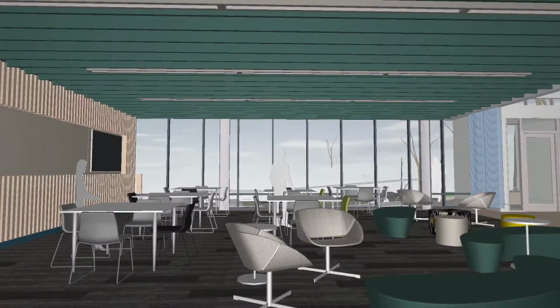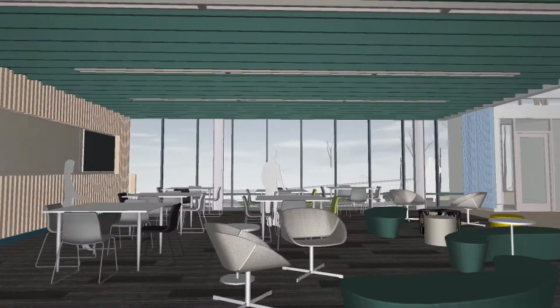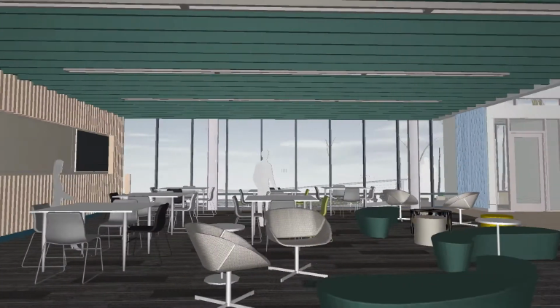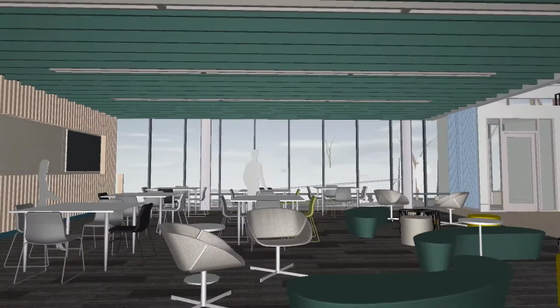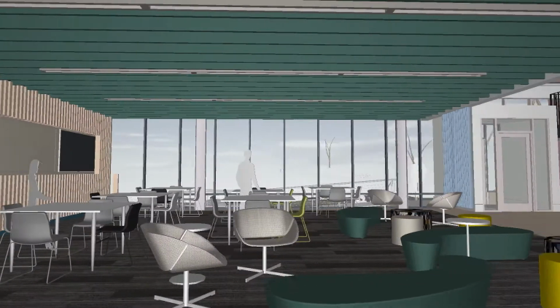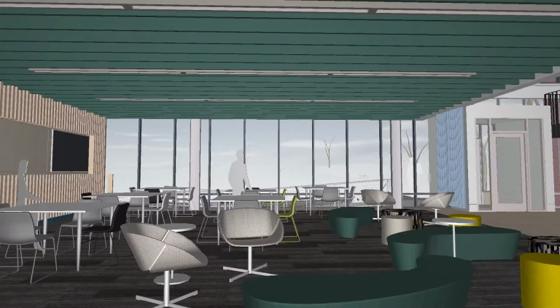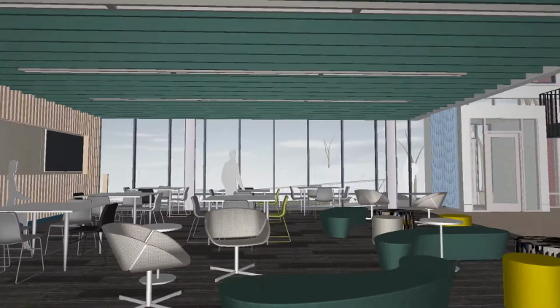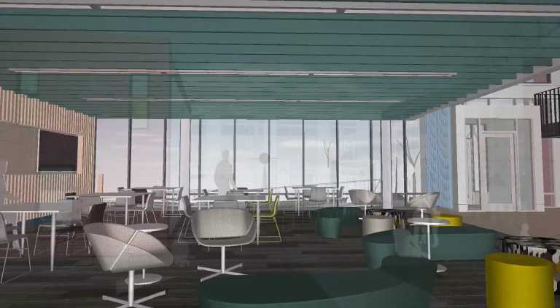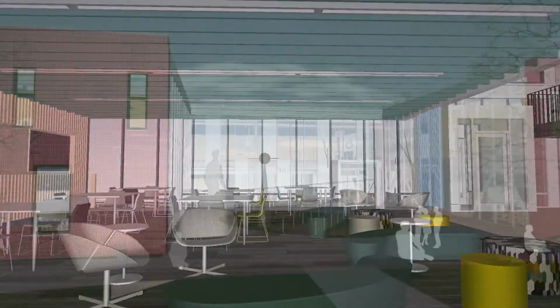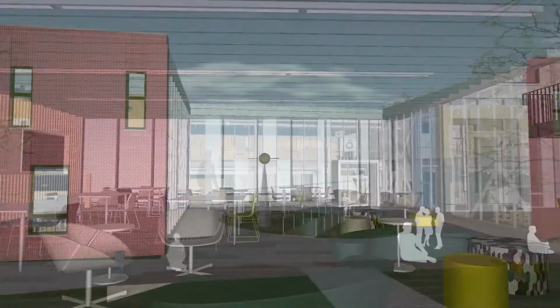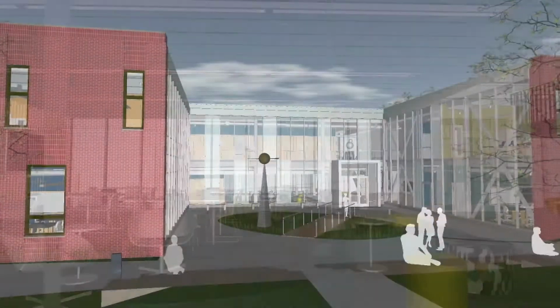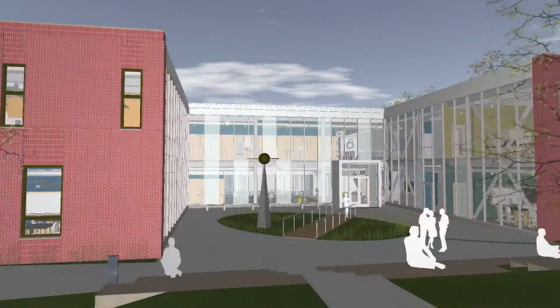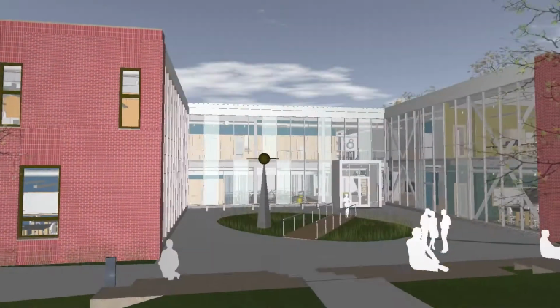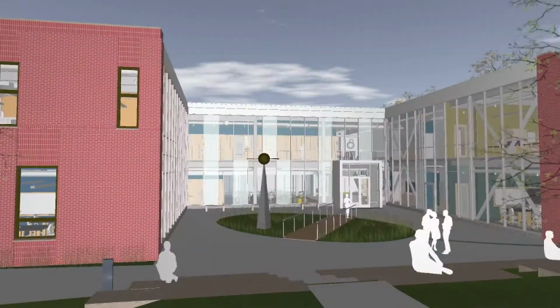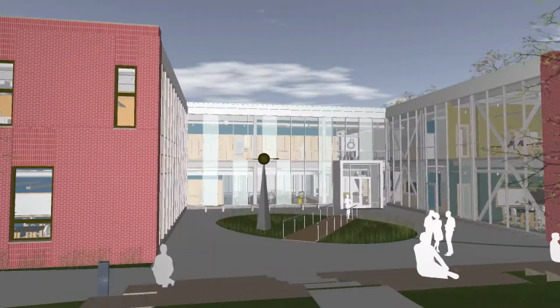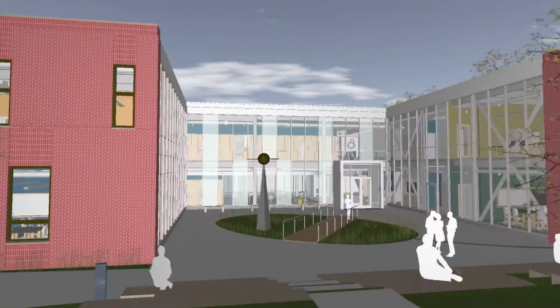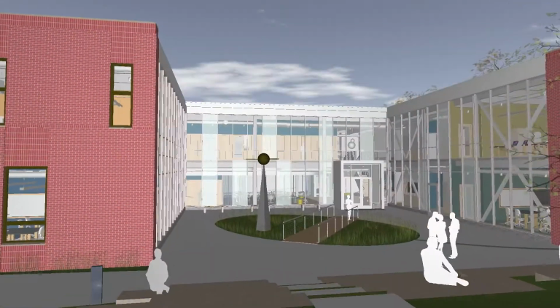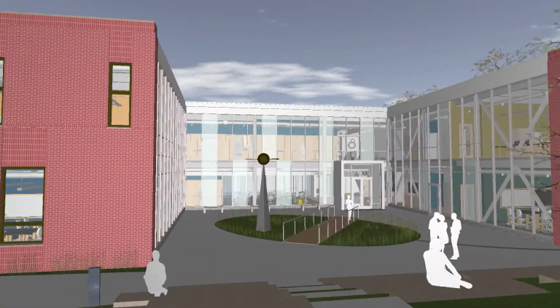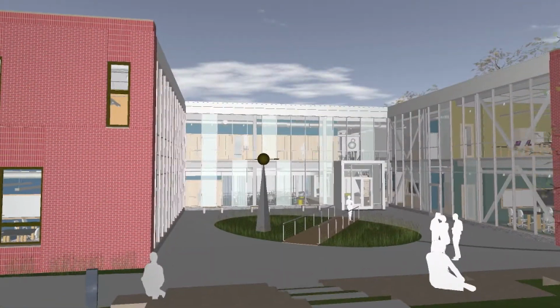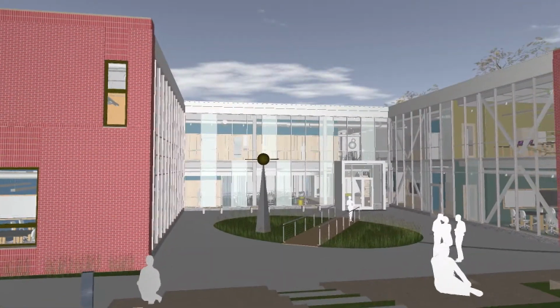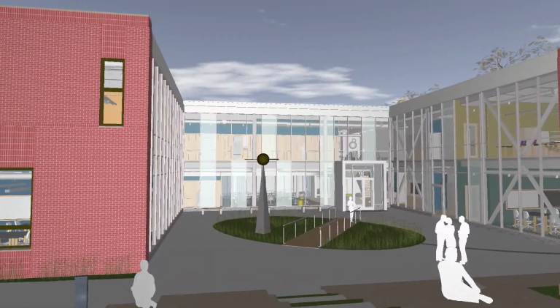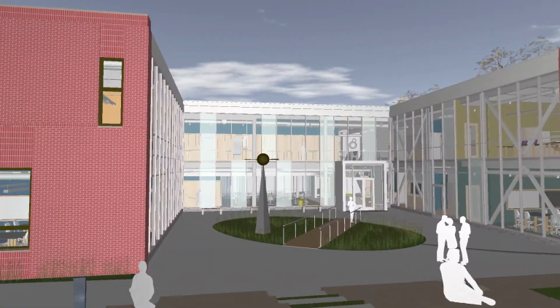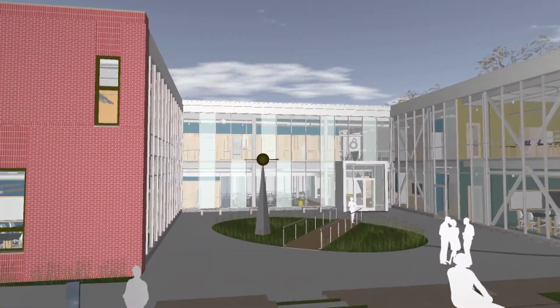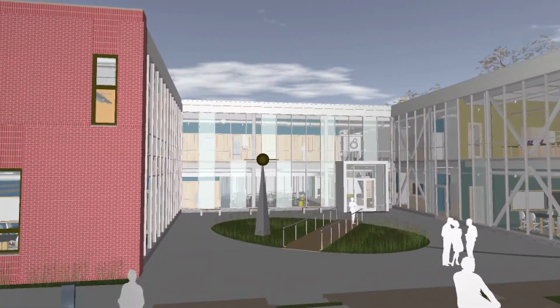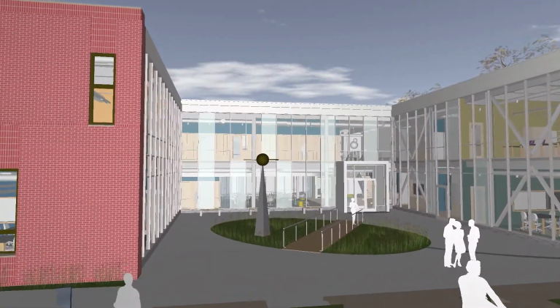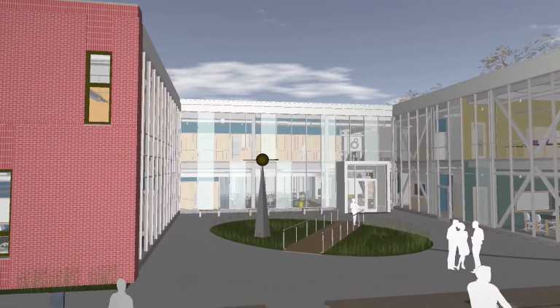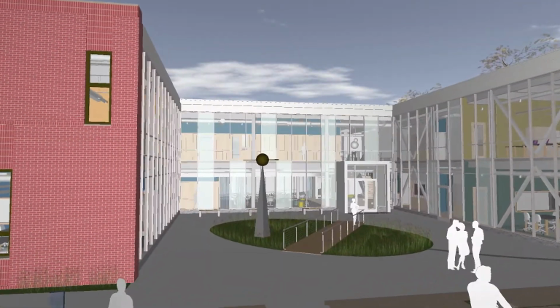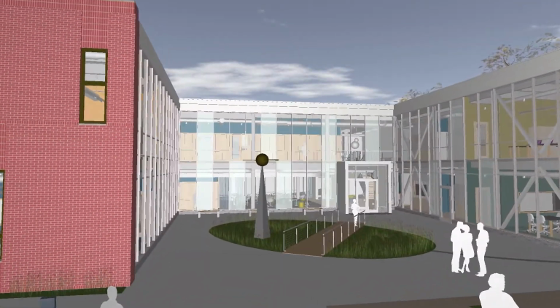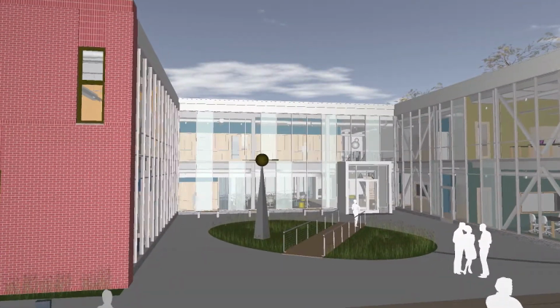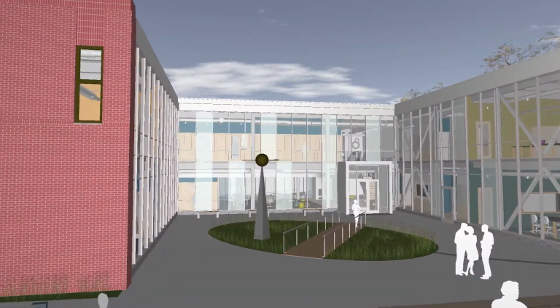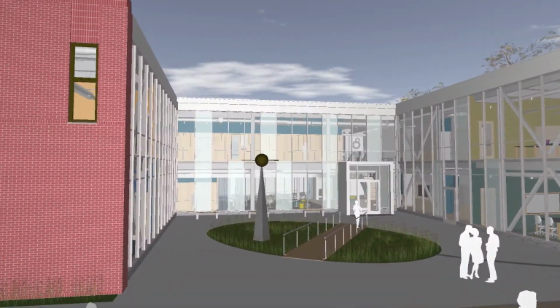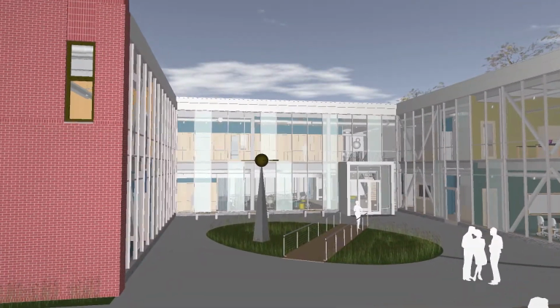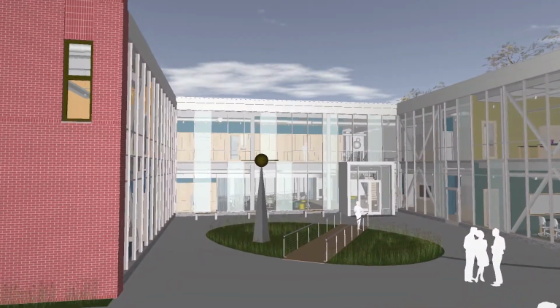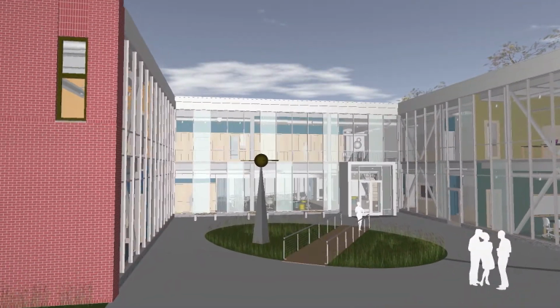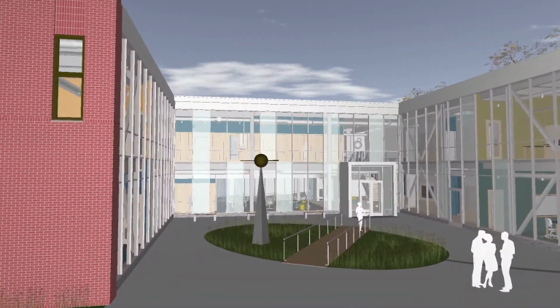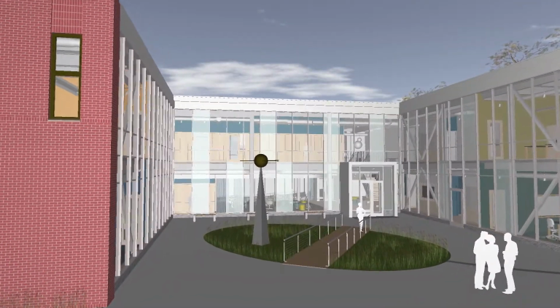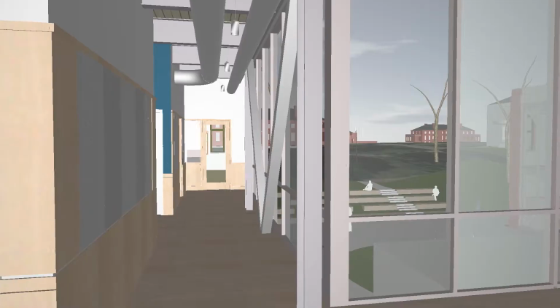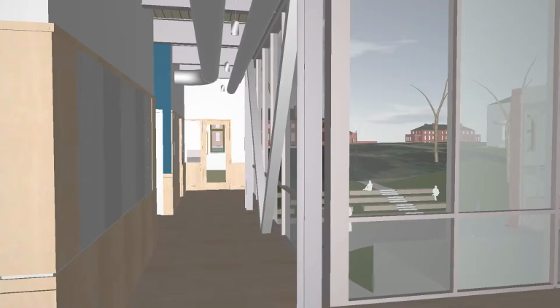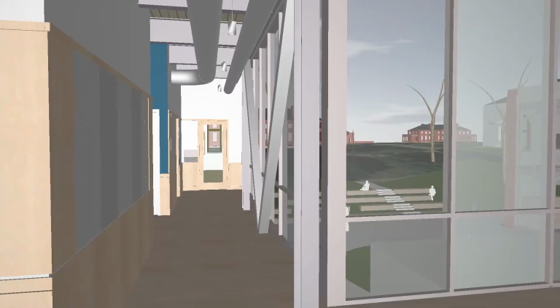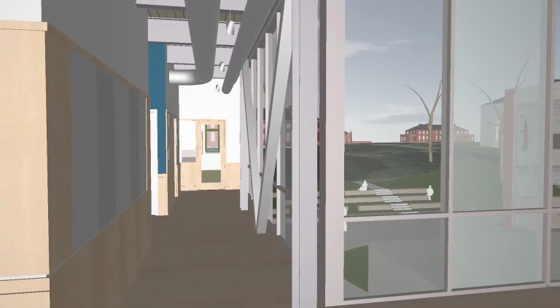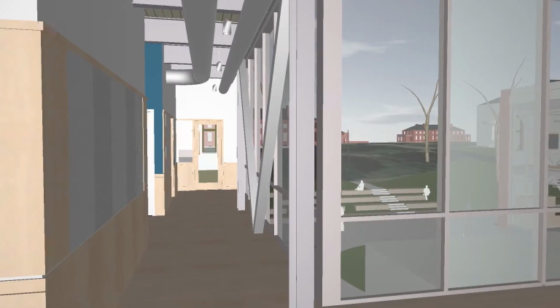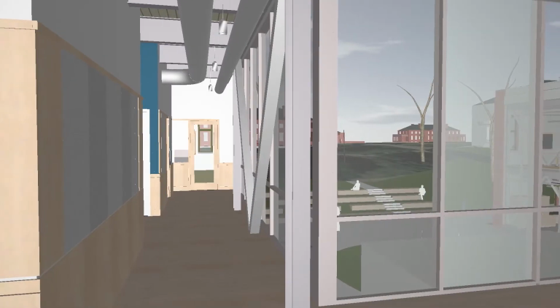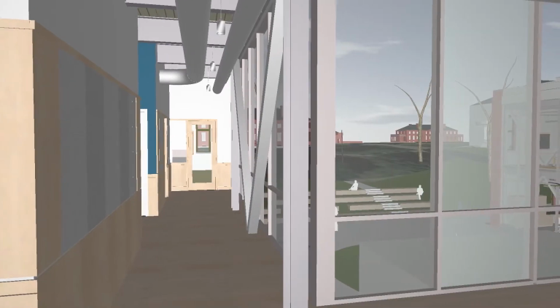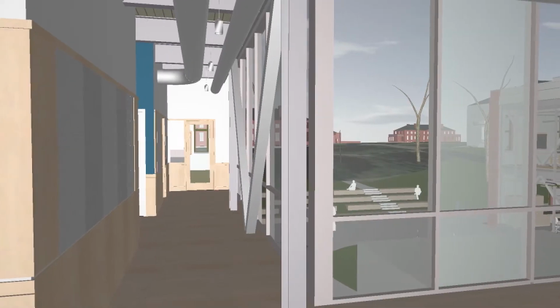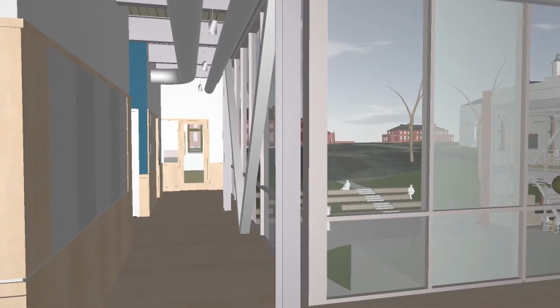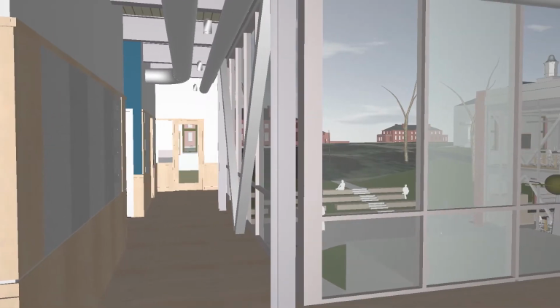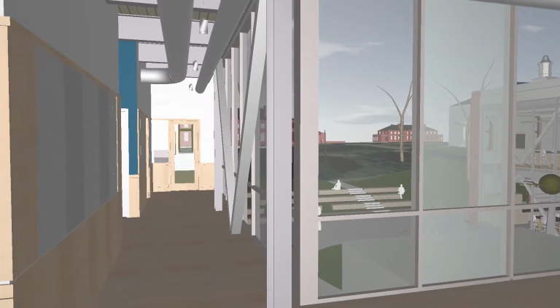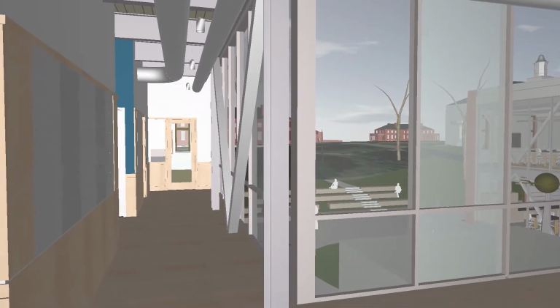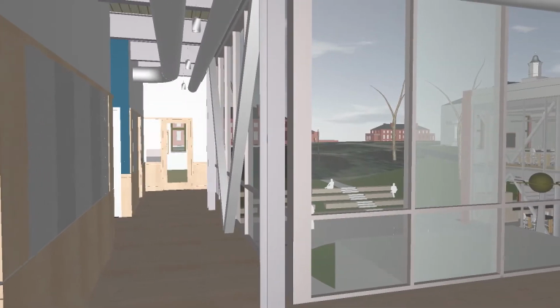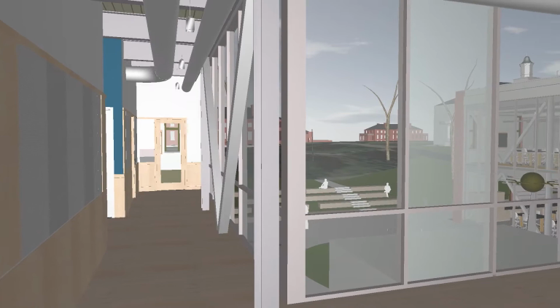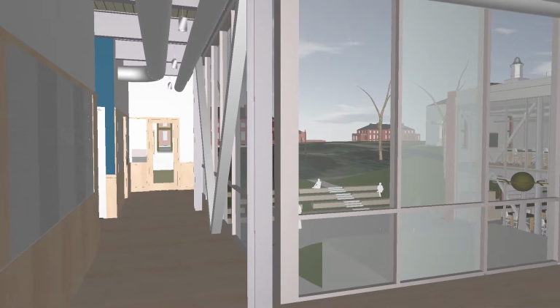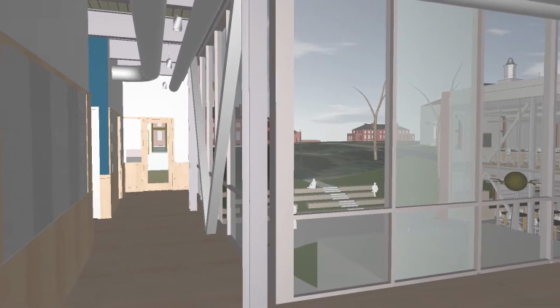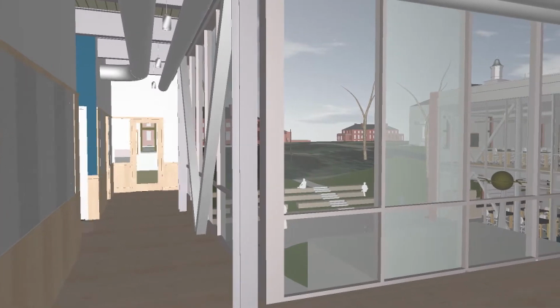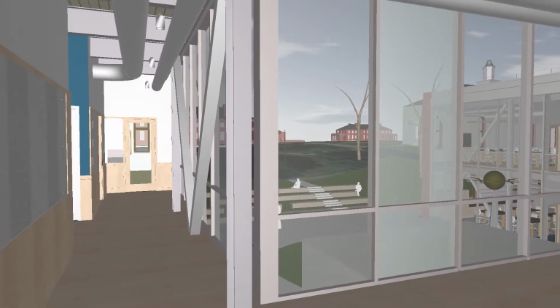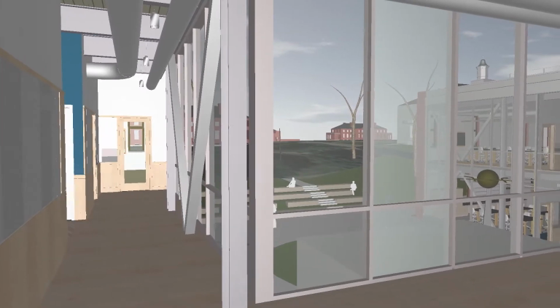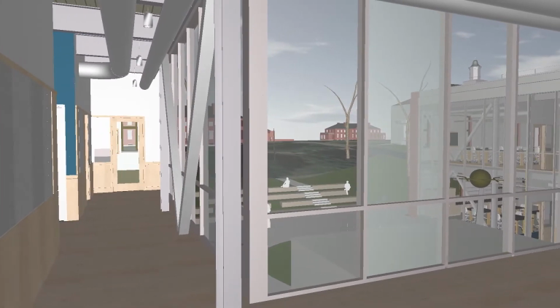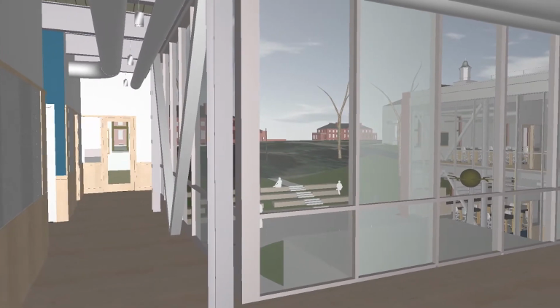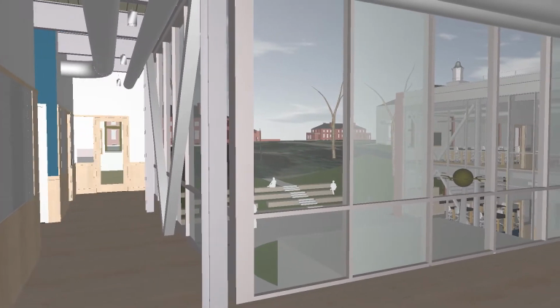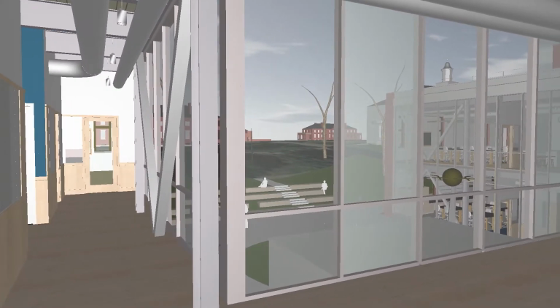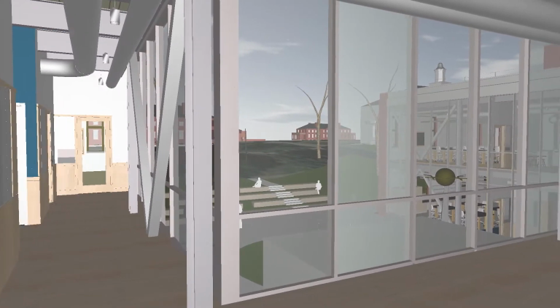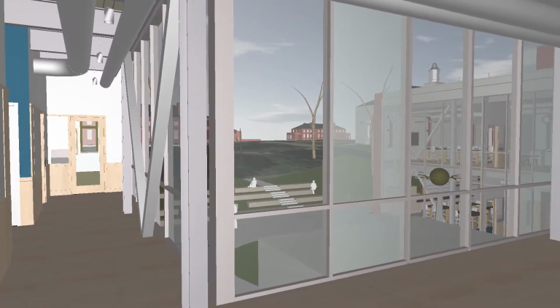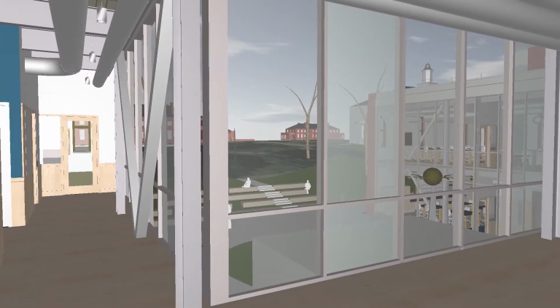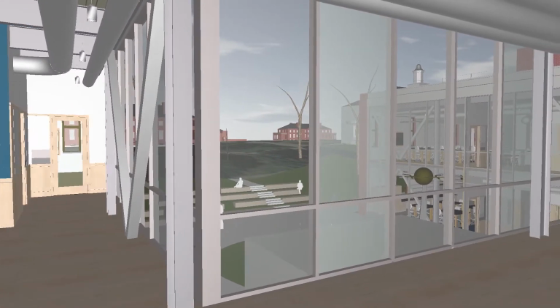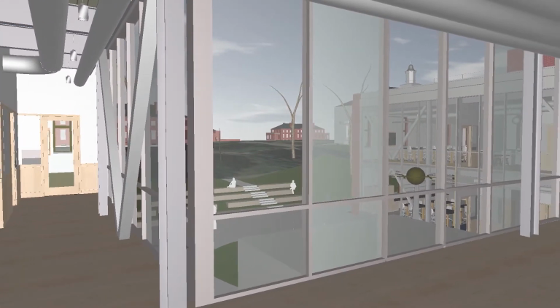And one of my favorite features is an outdoor amphitheater, which will be used not just for science classes held outside, but also as a great congregating or performing space when the weather is nice.